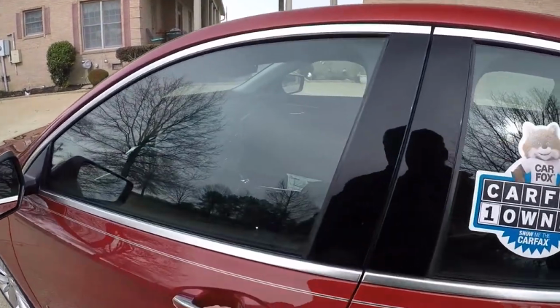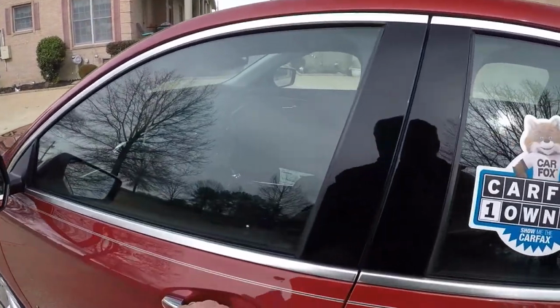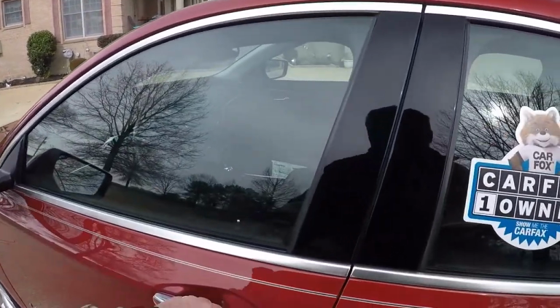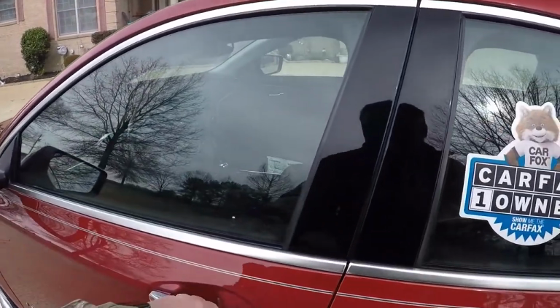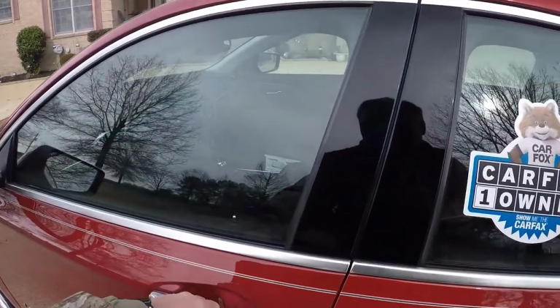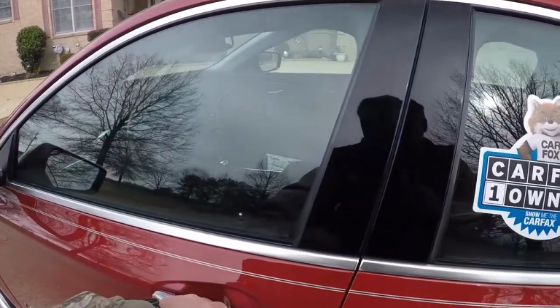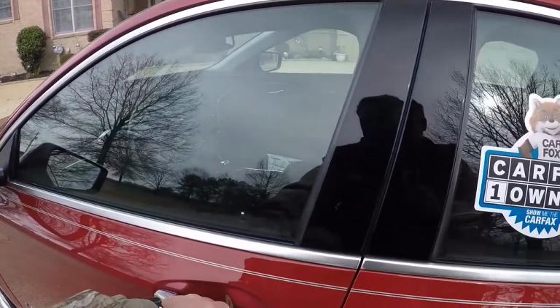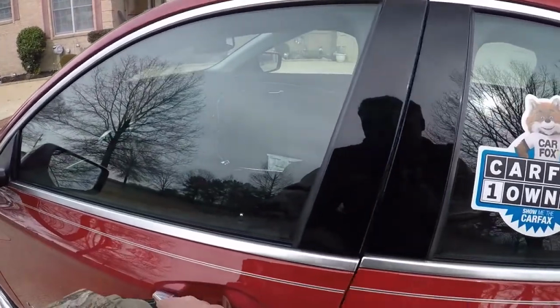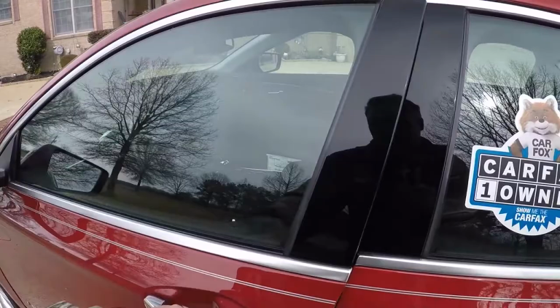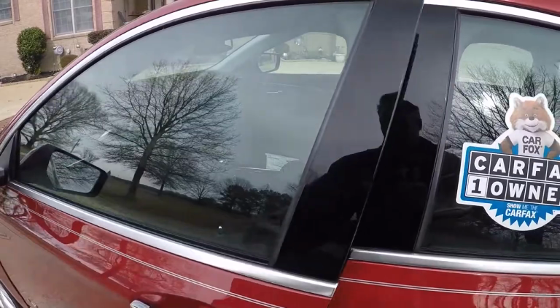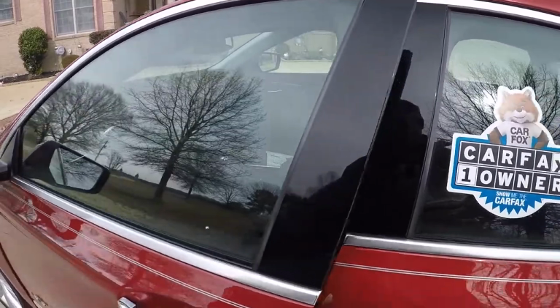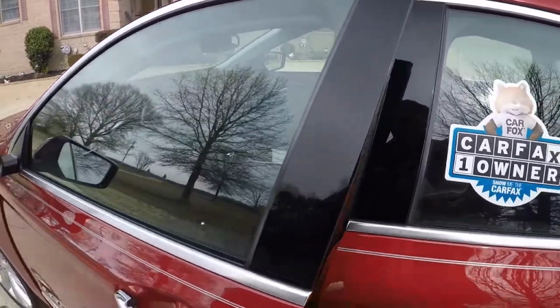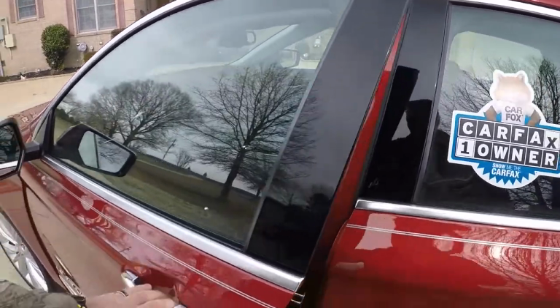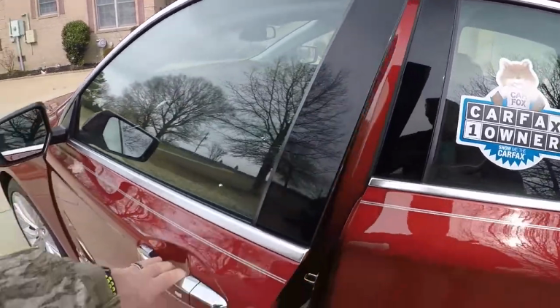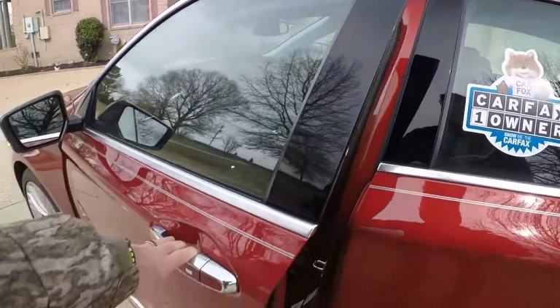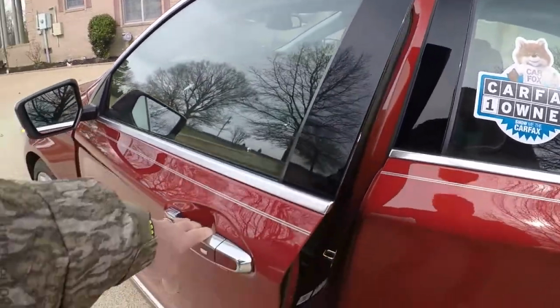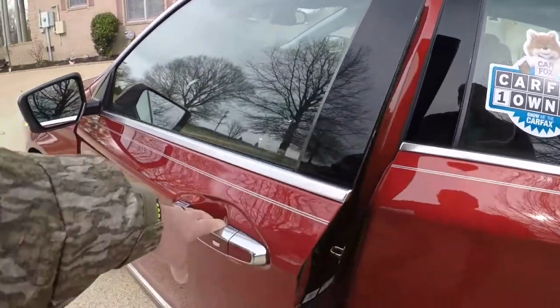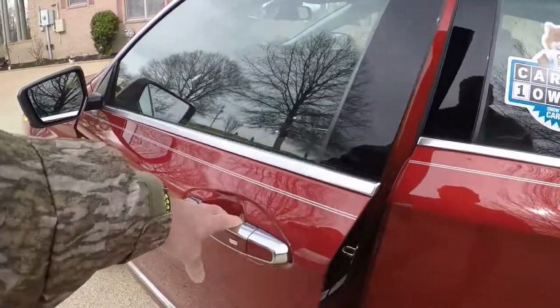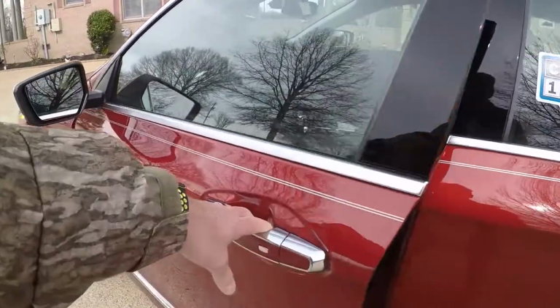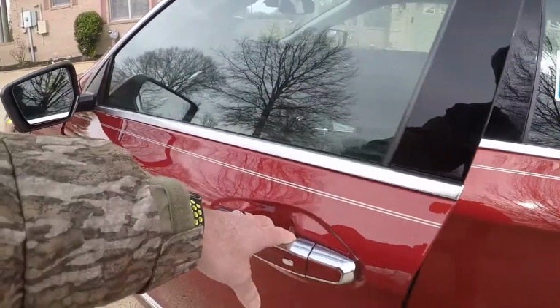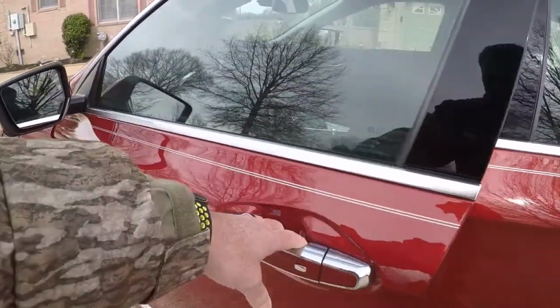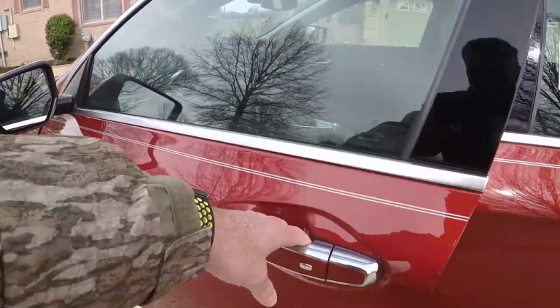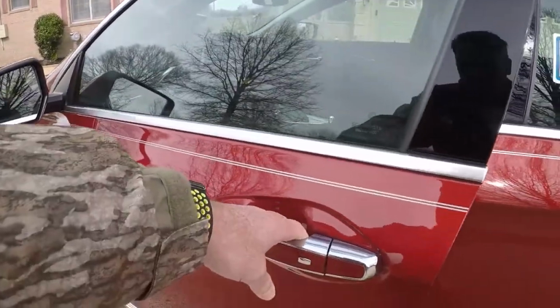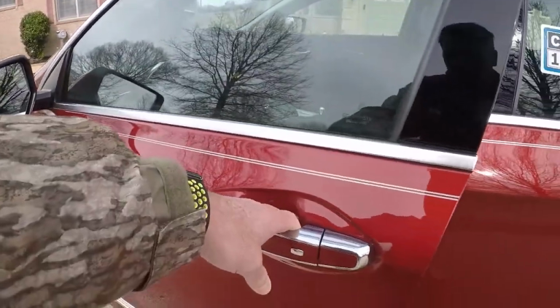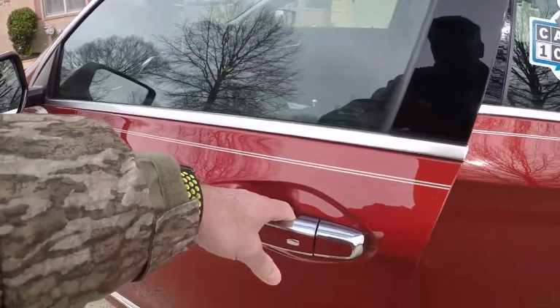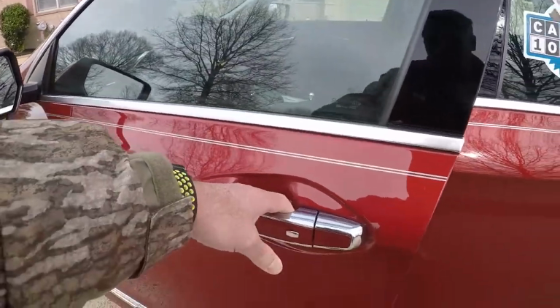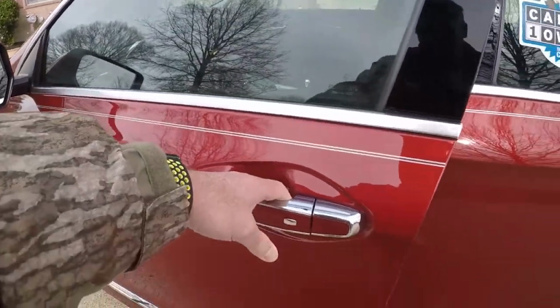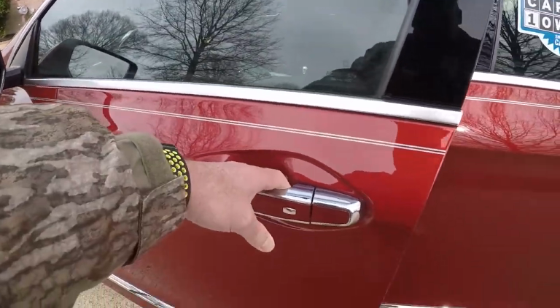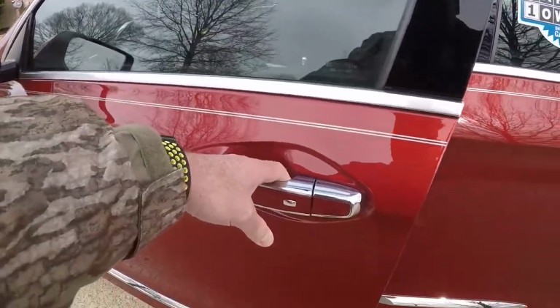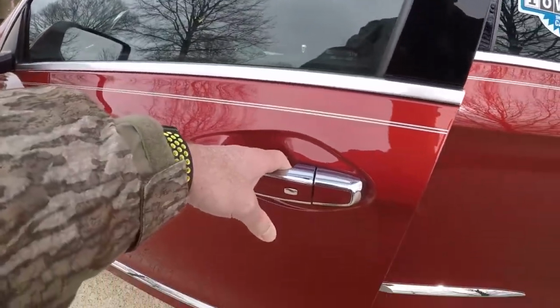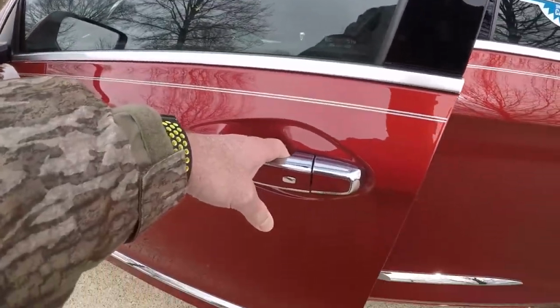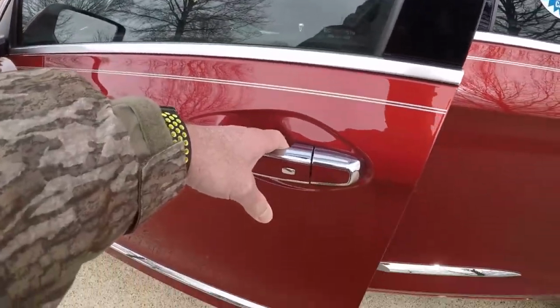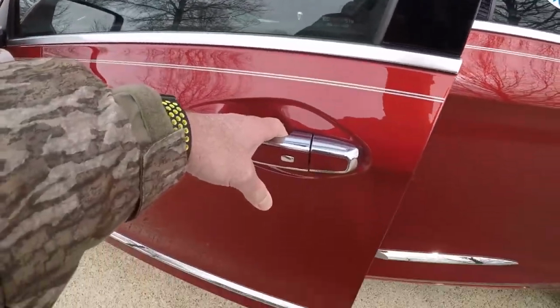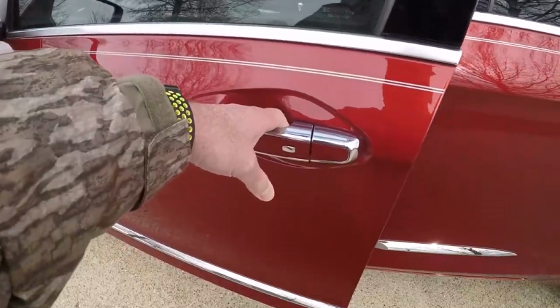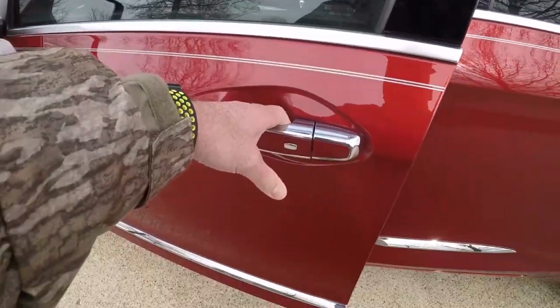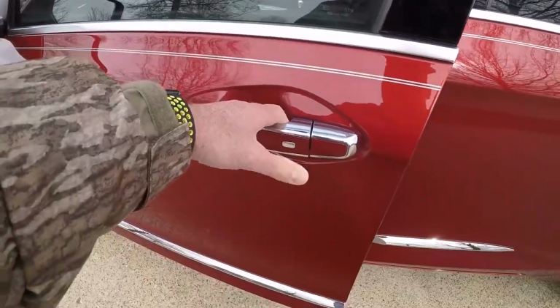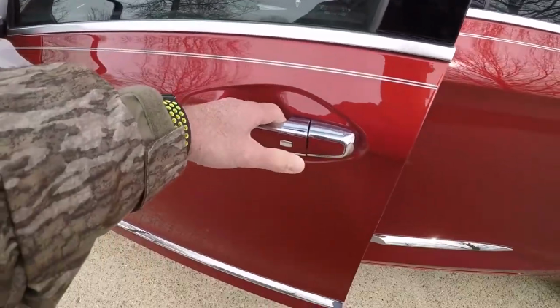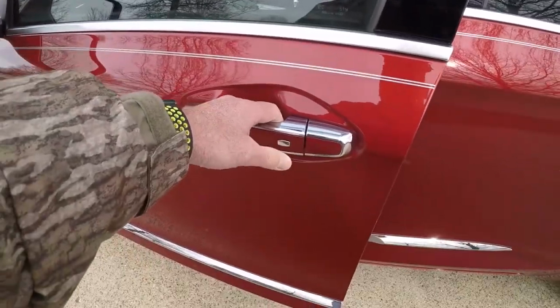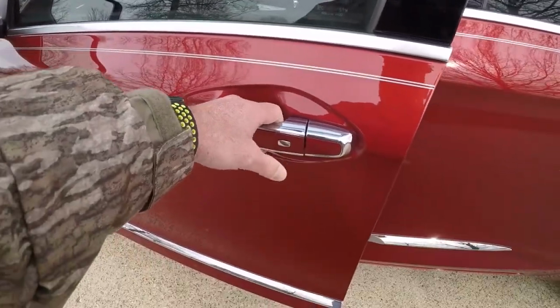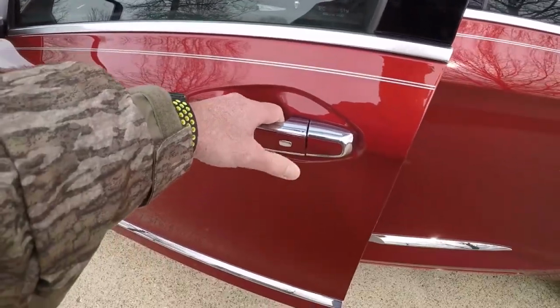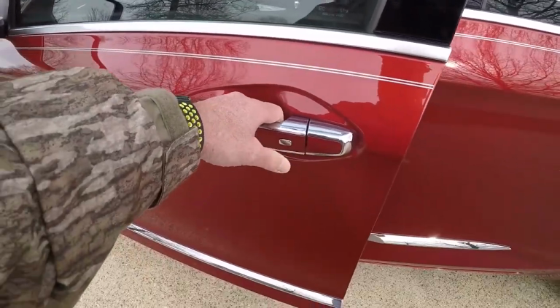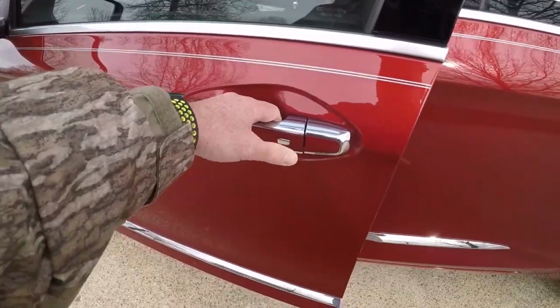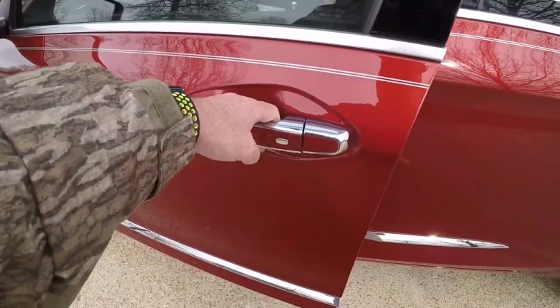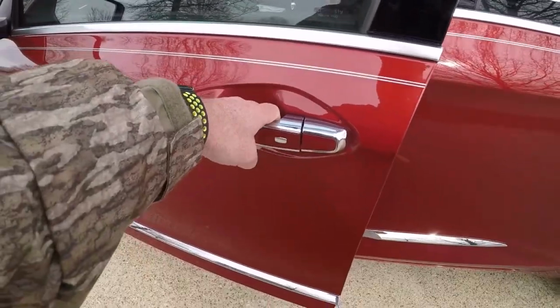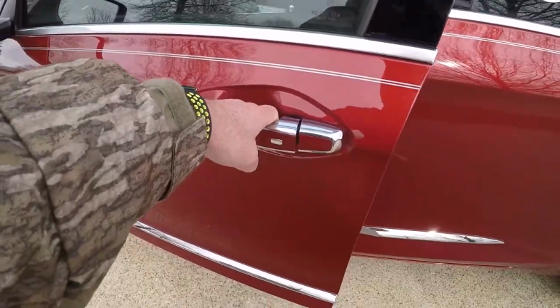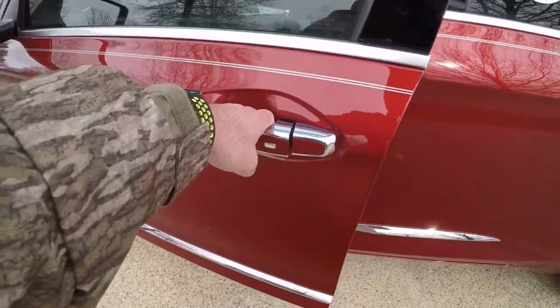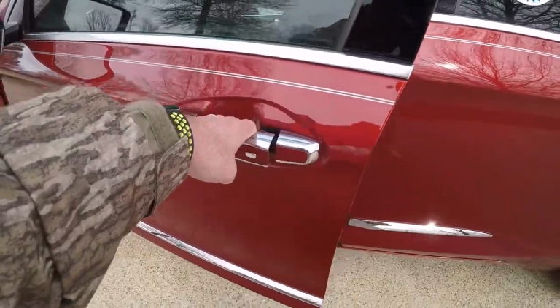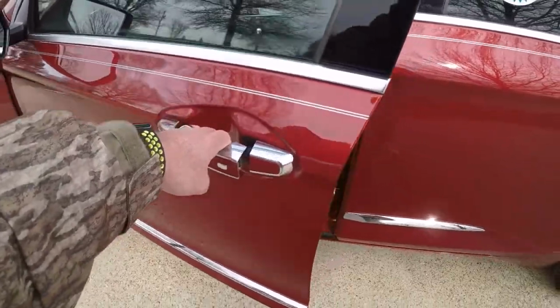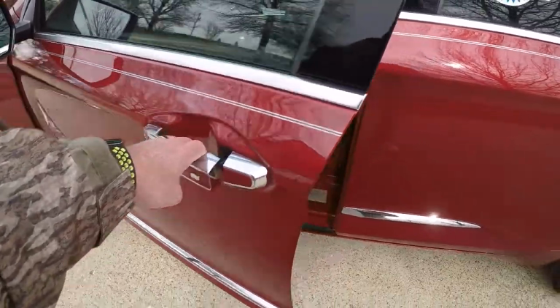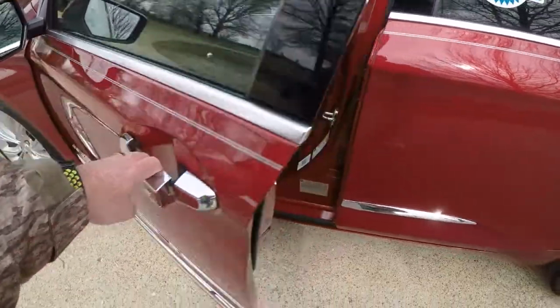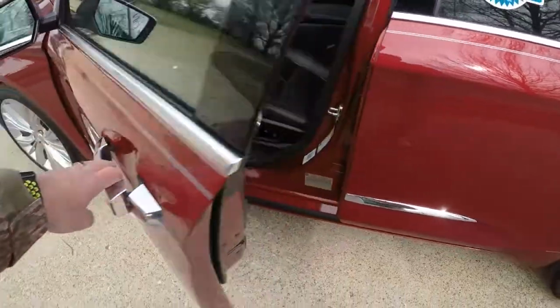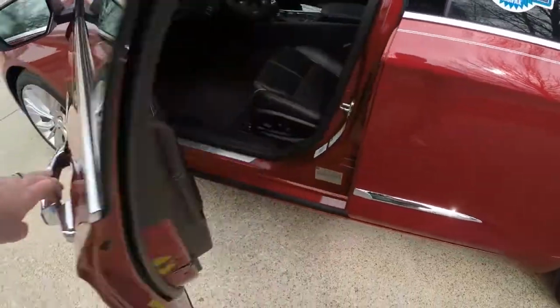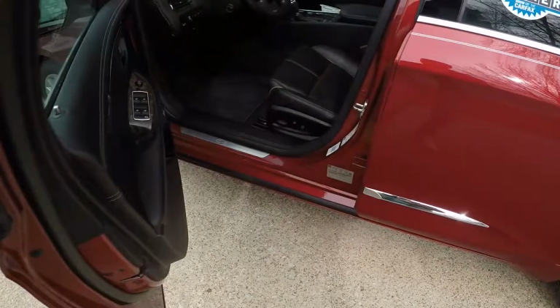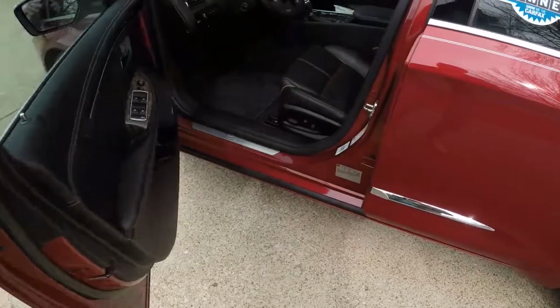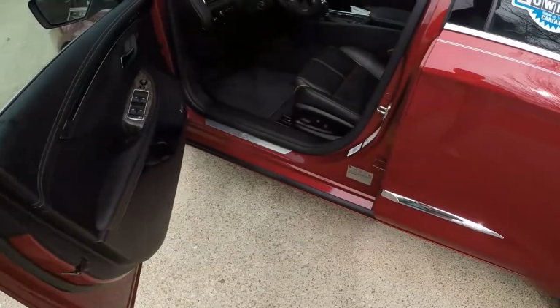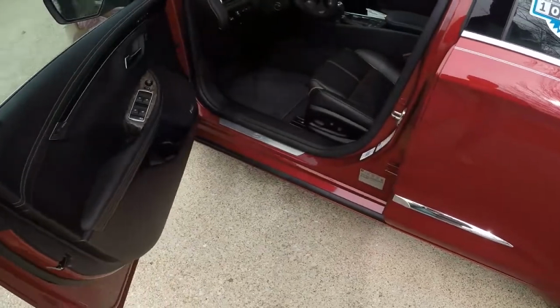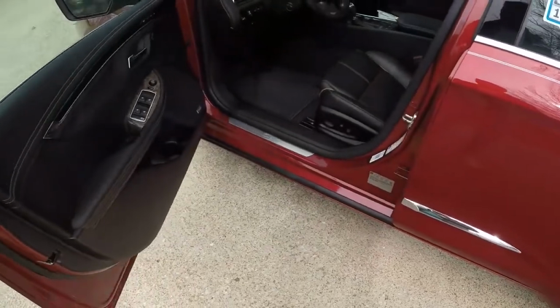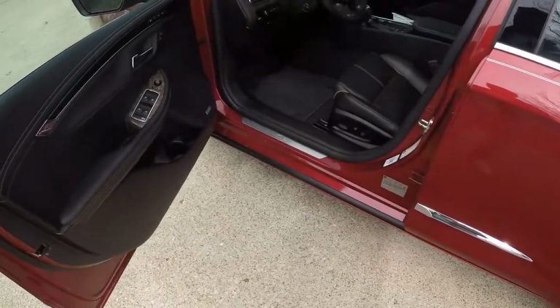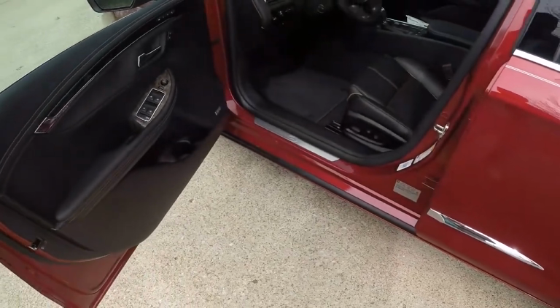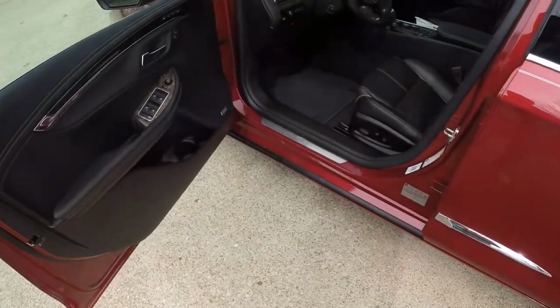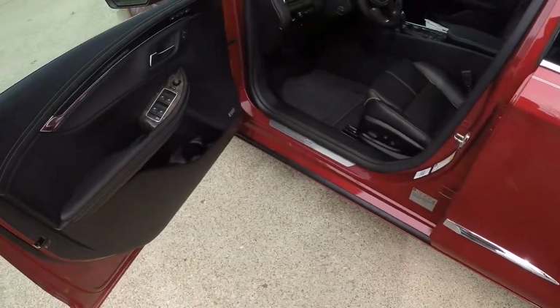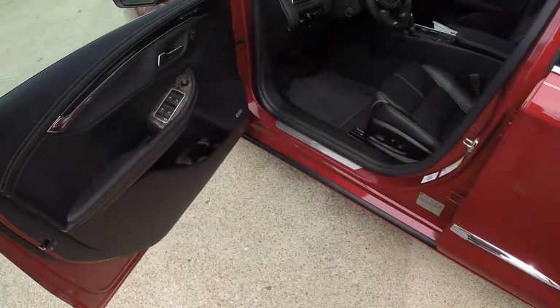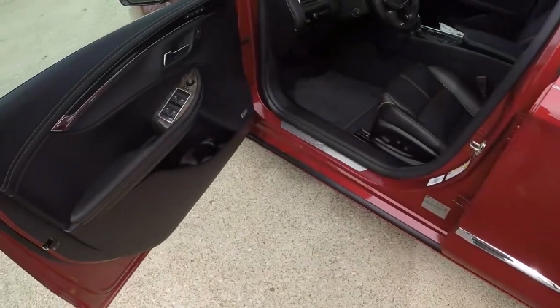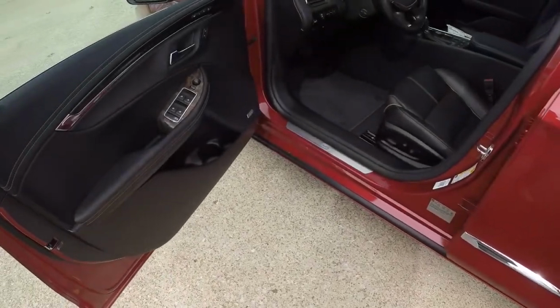It's got the passive active key. As long as the key fob is nearby, you can lock or unlock it by just touching the door handle. Very nice.